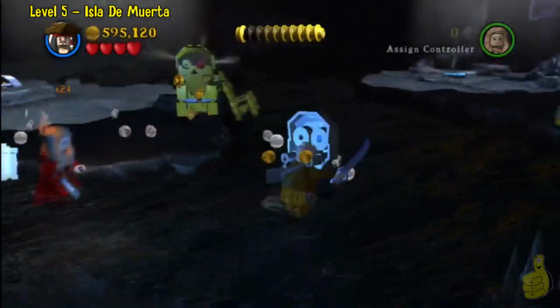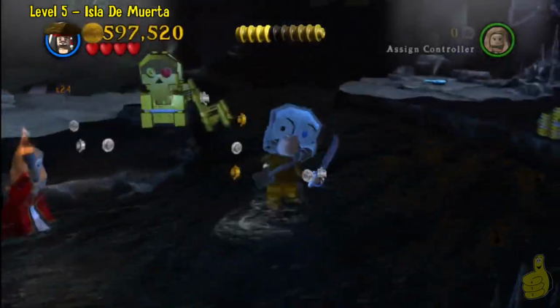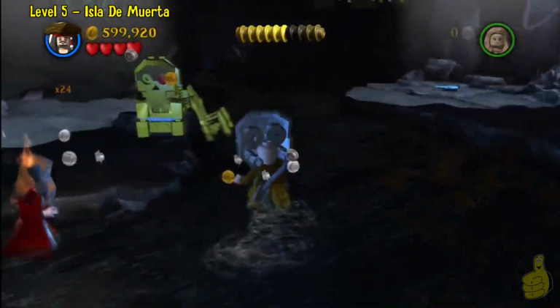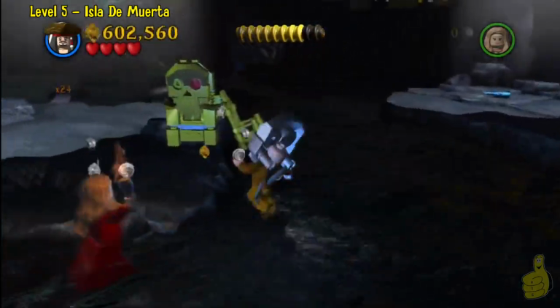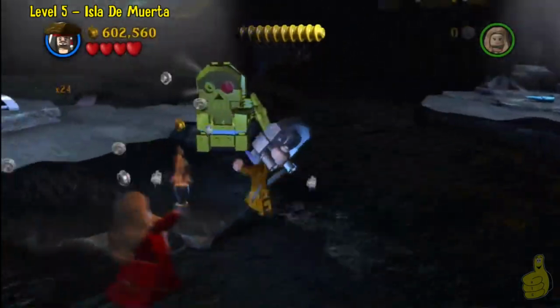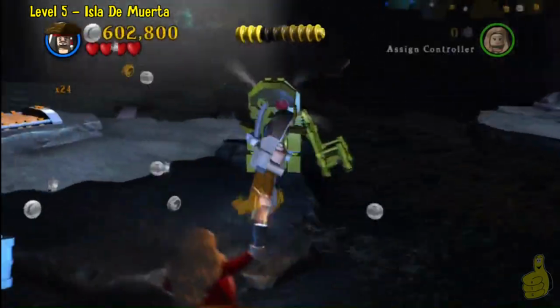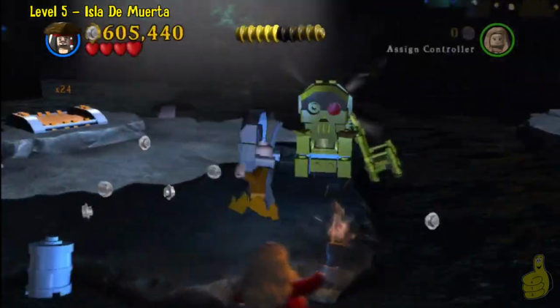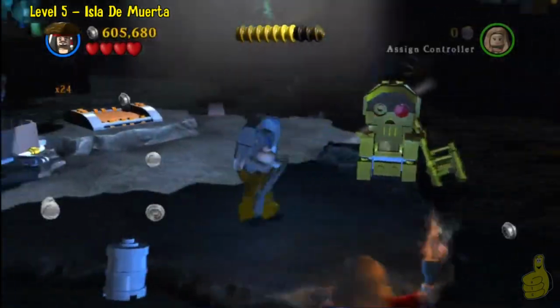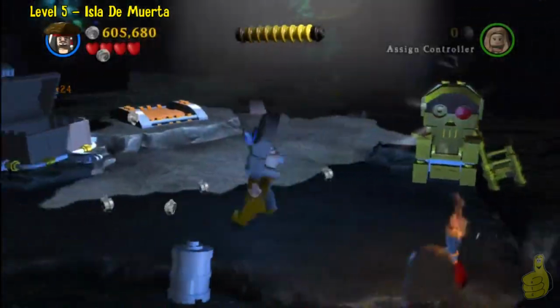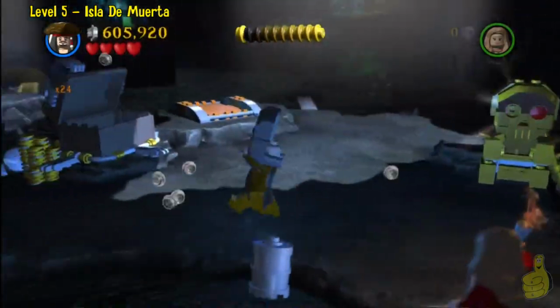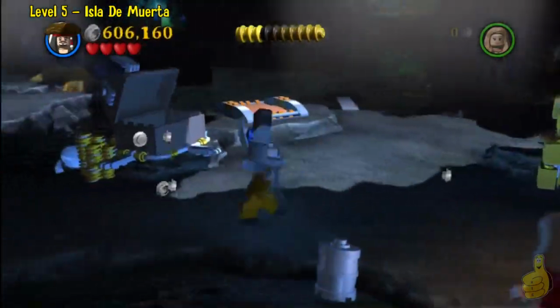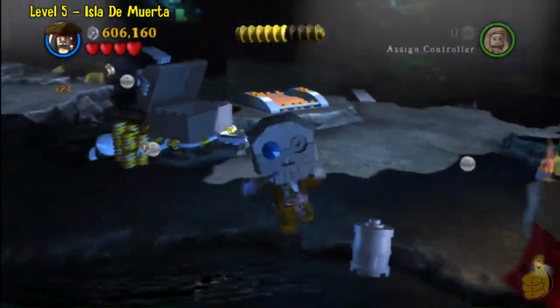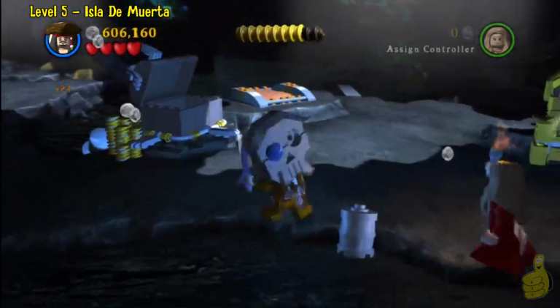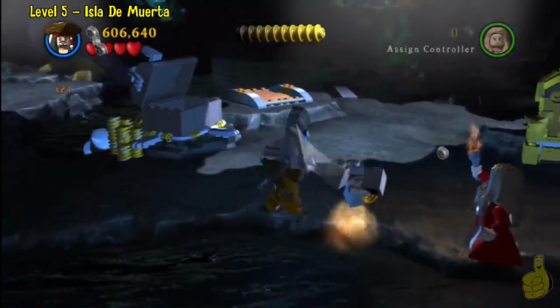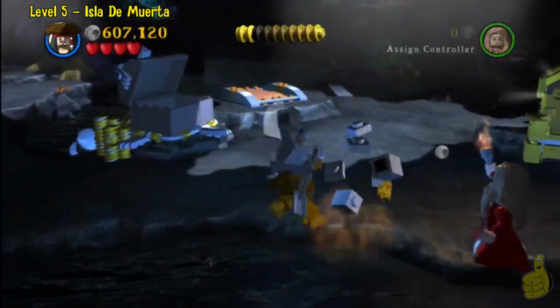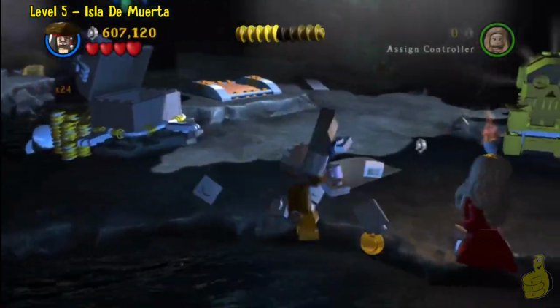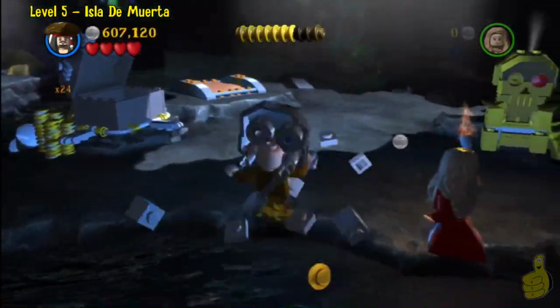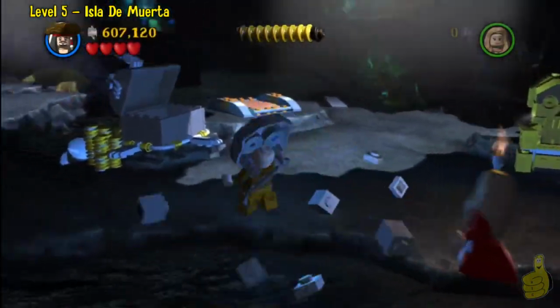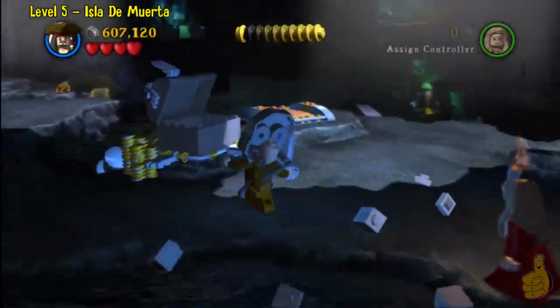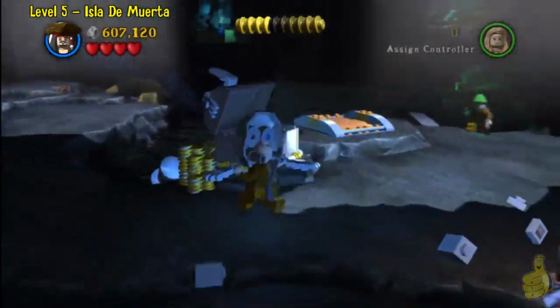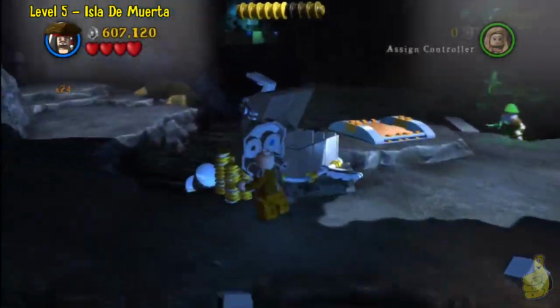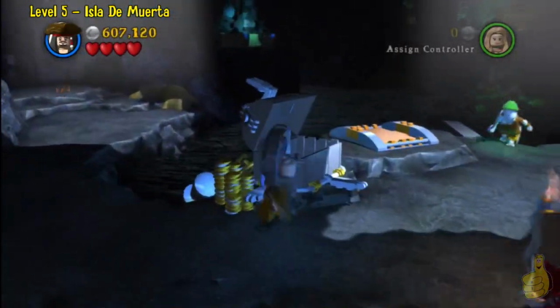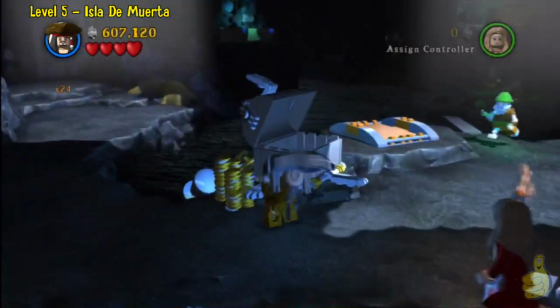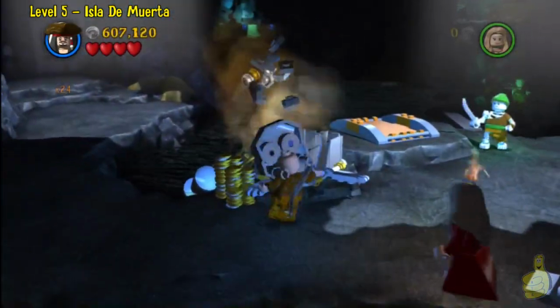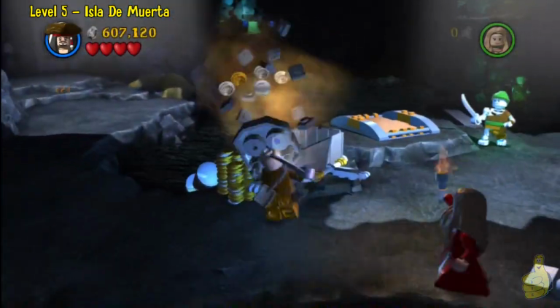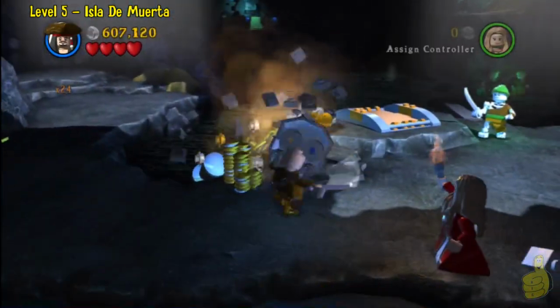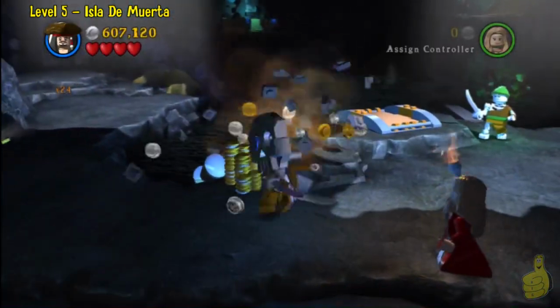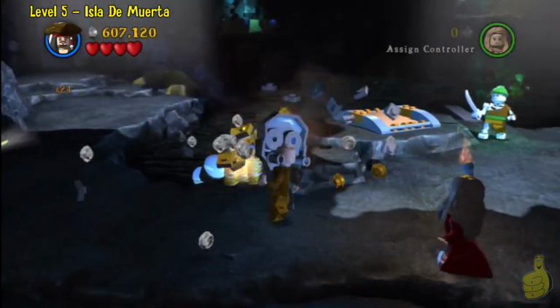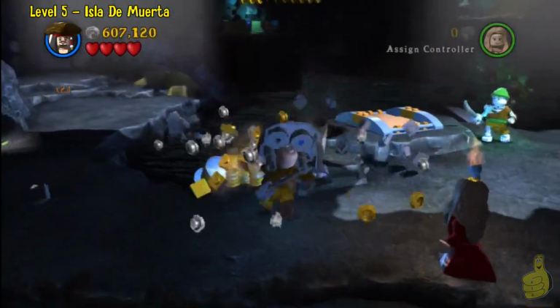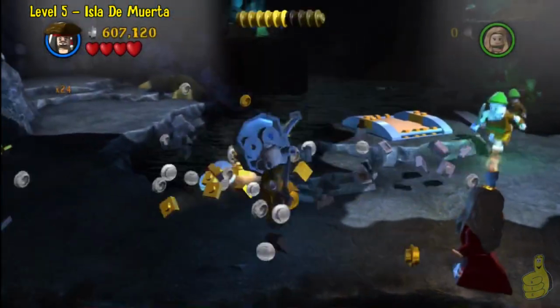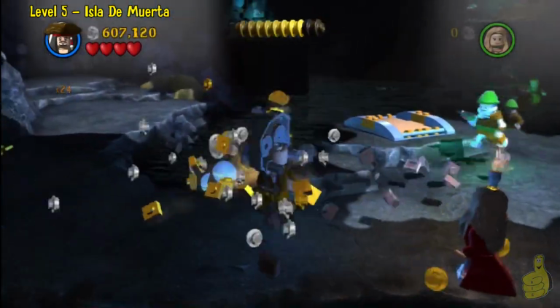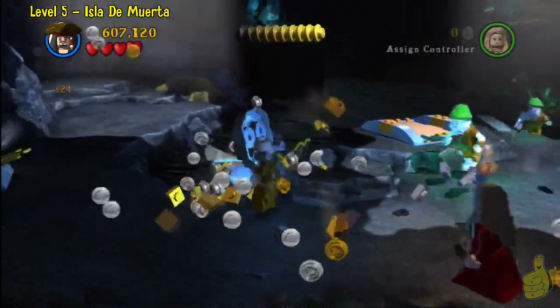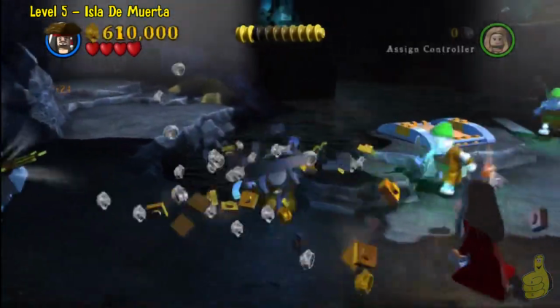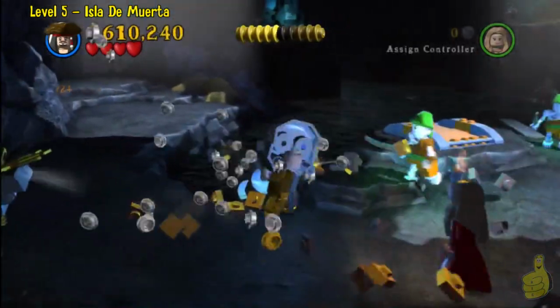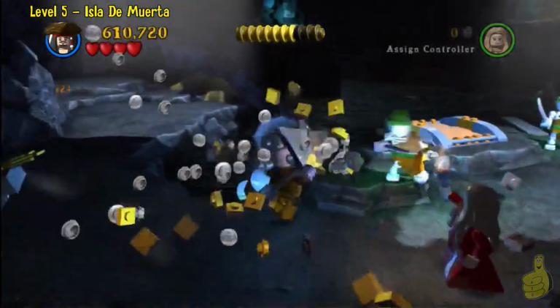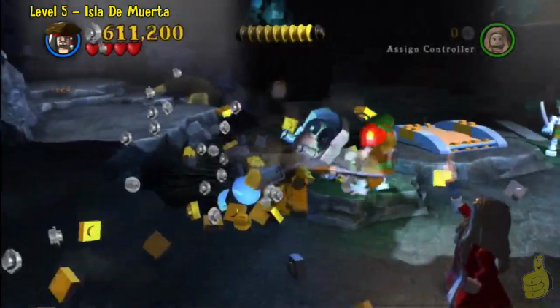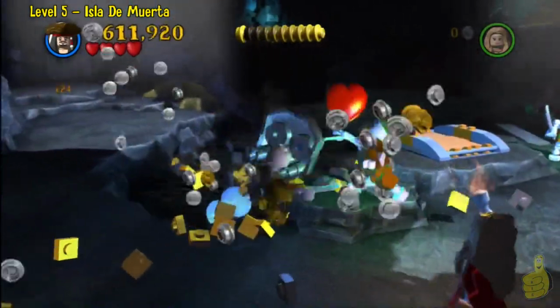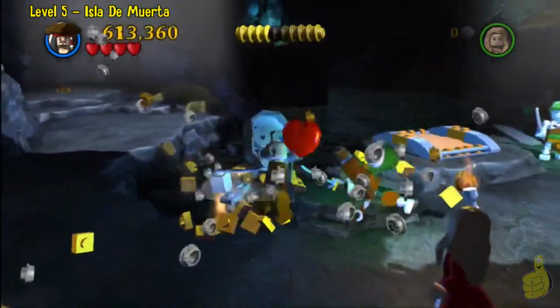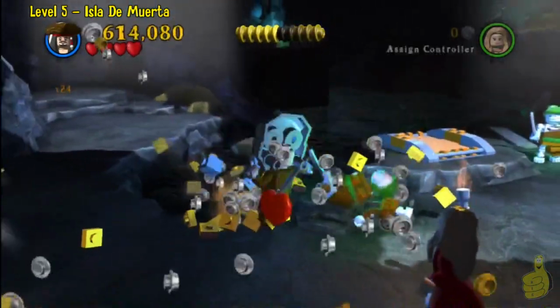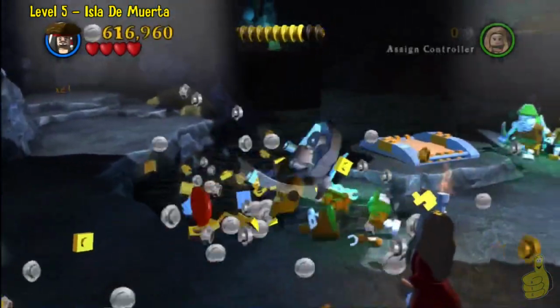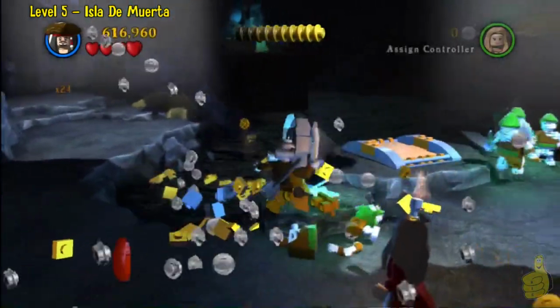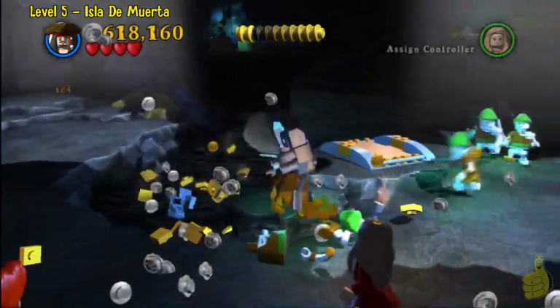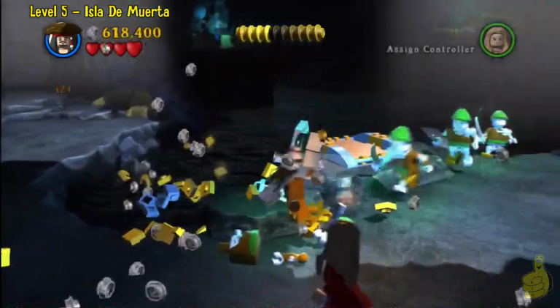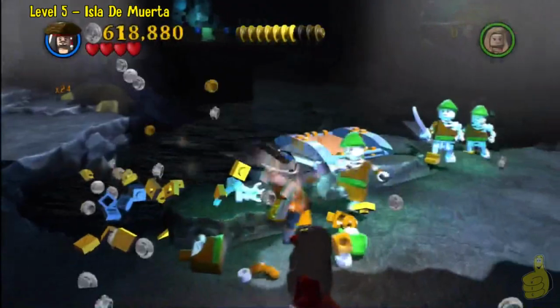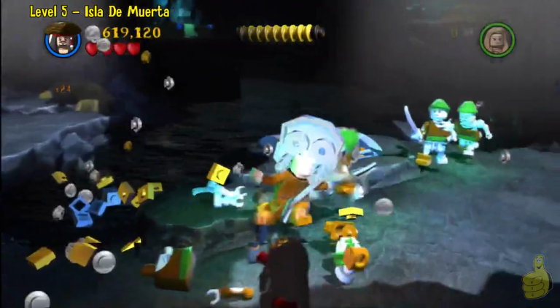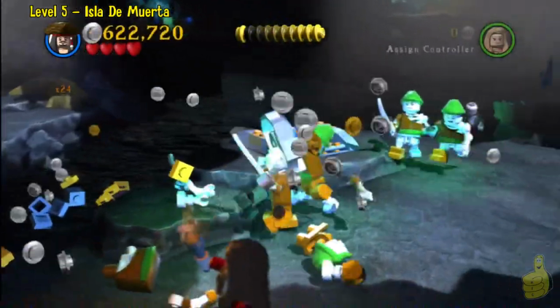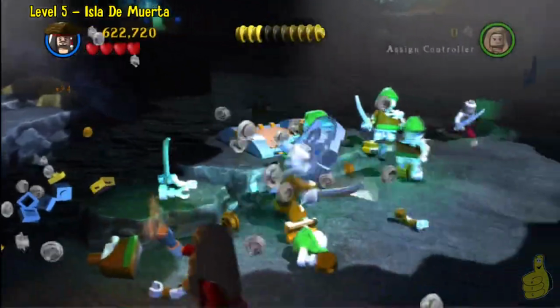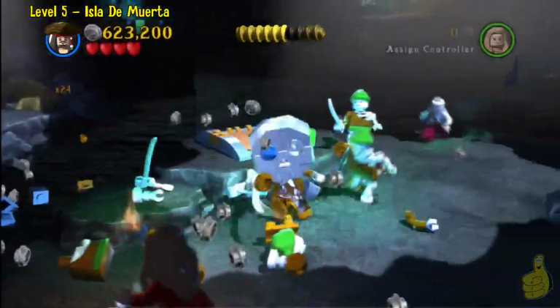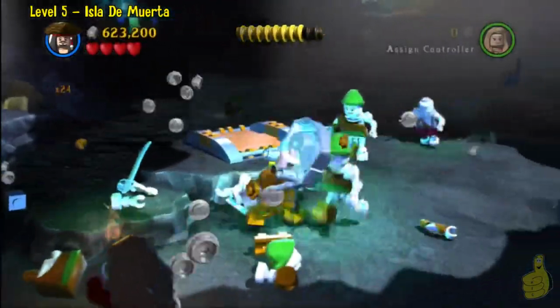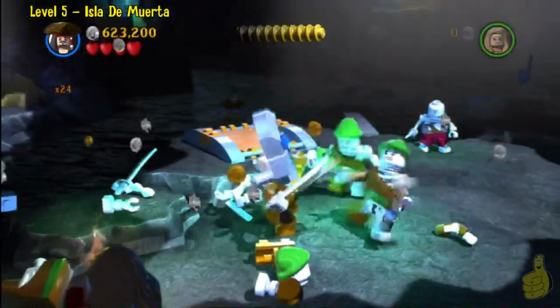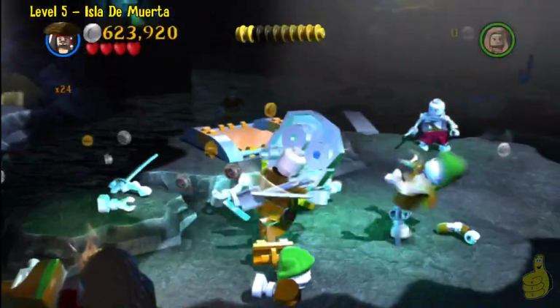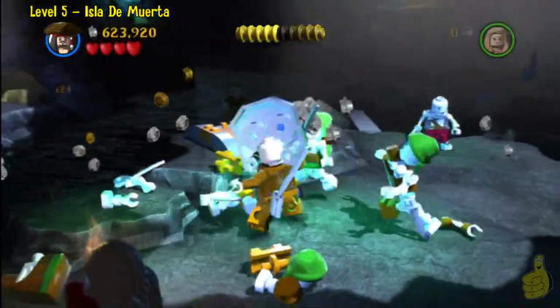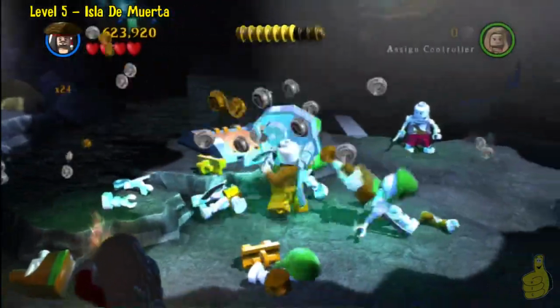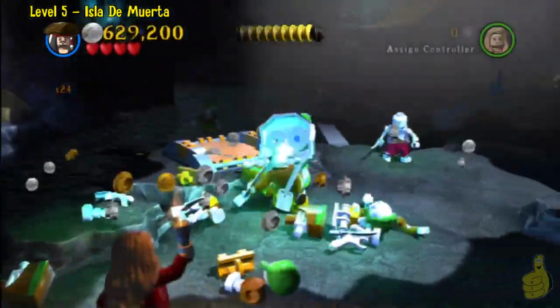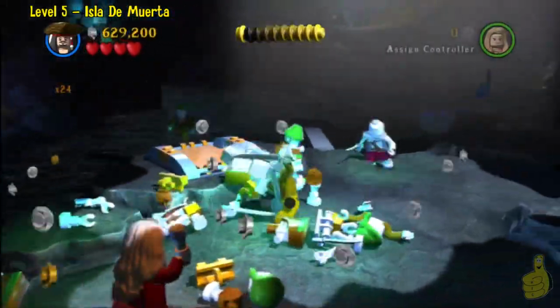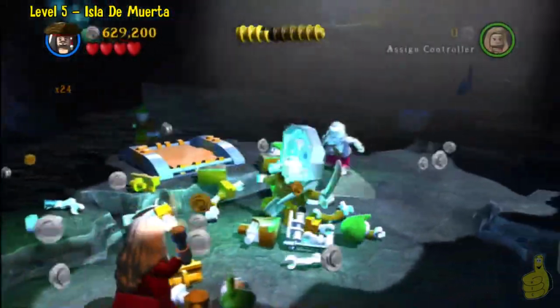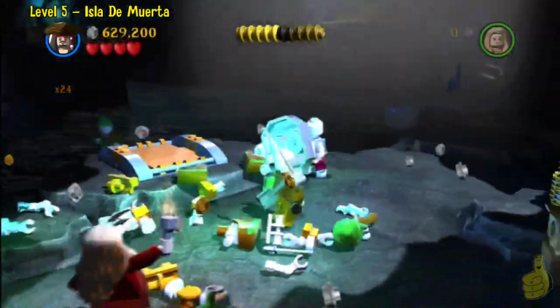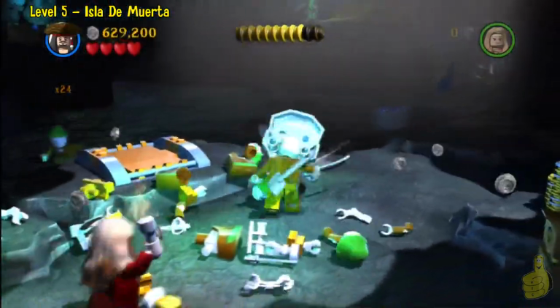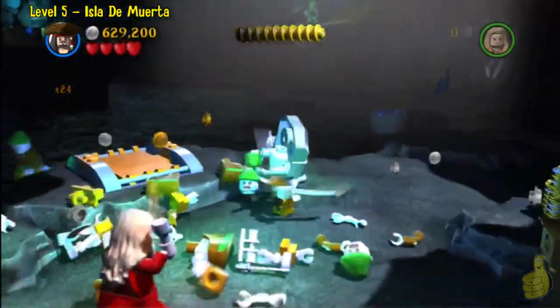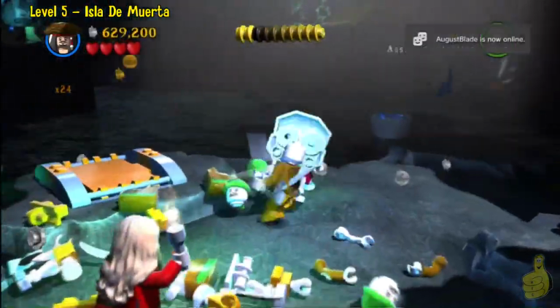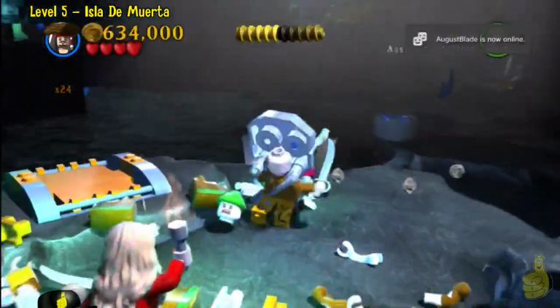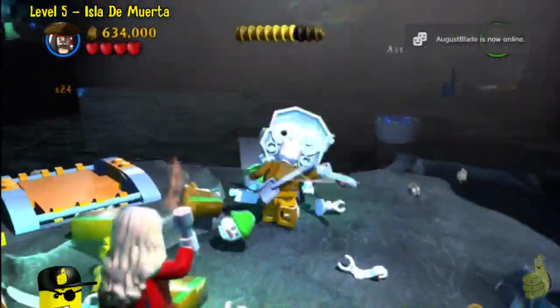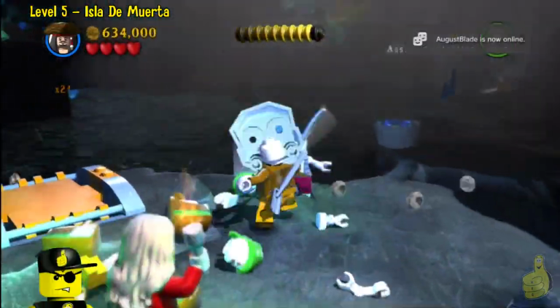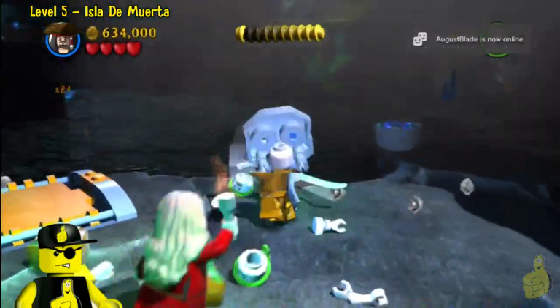He'll send out a bunch of guys in certain waves, and these guys can only be killed in the light — so it's a little bit tricky.